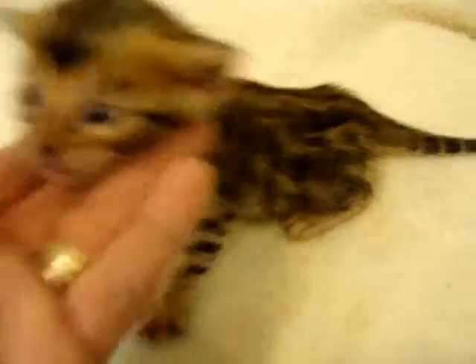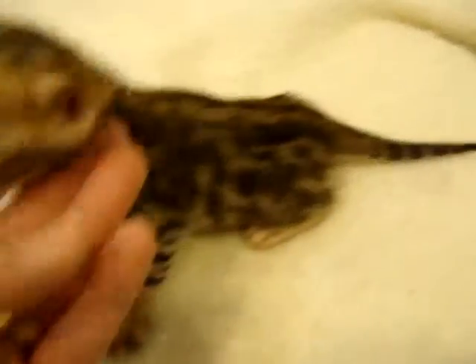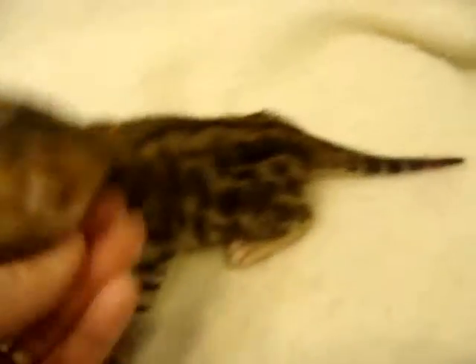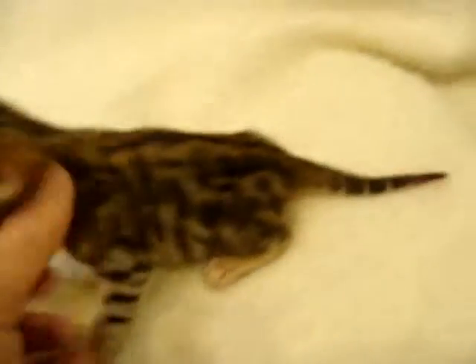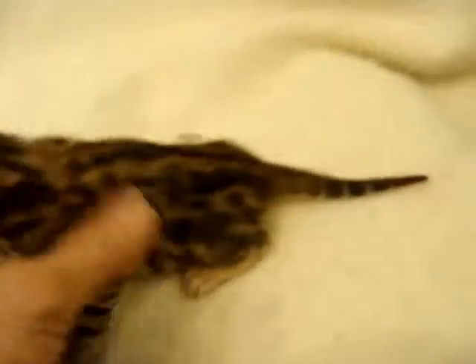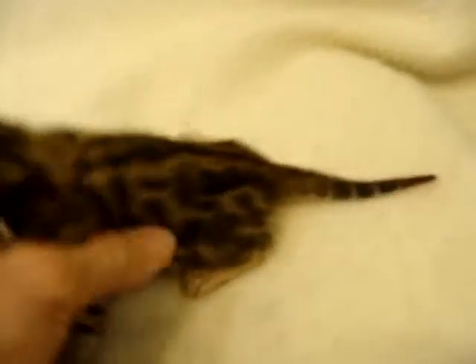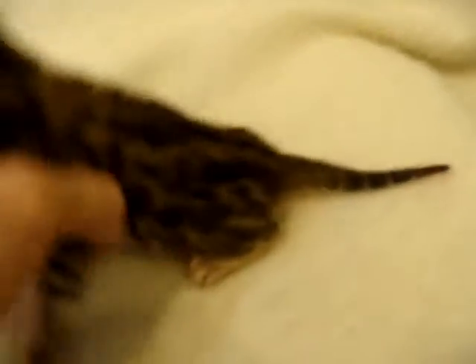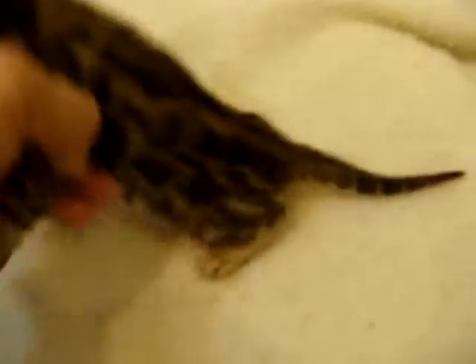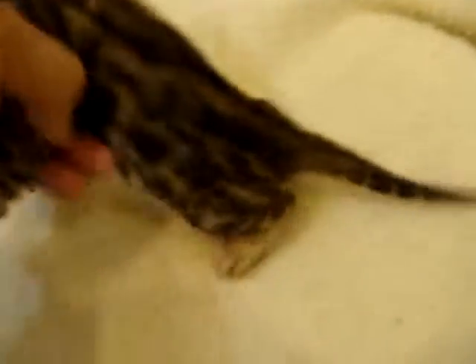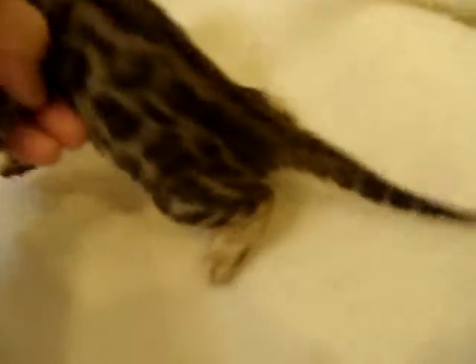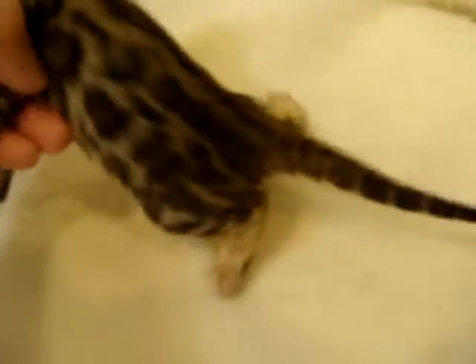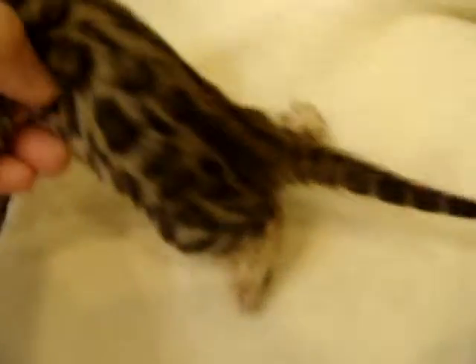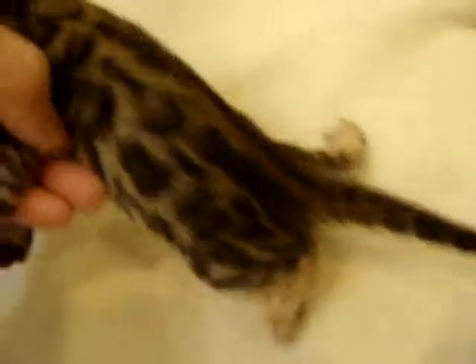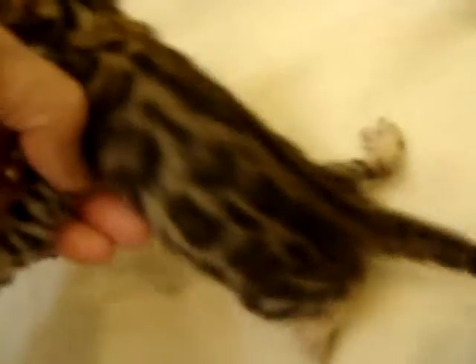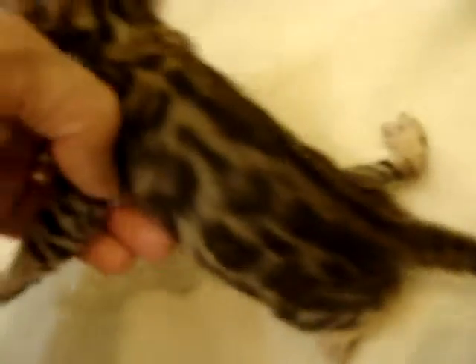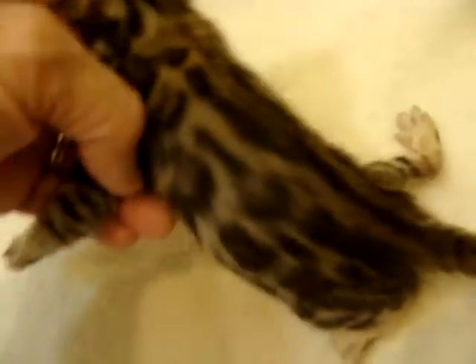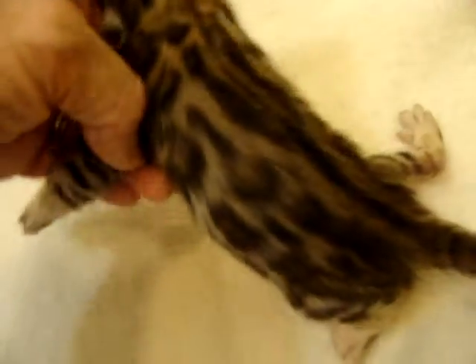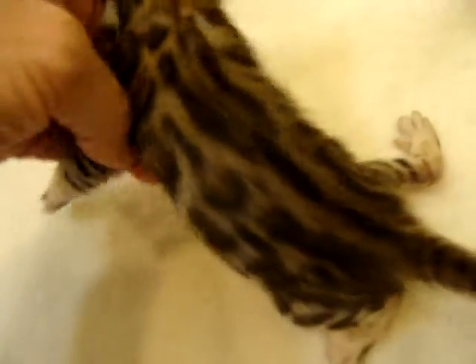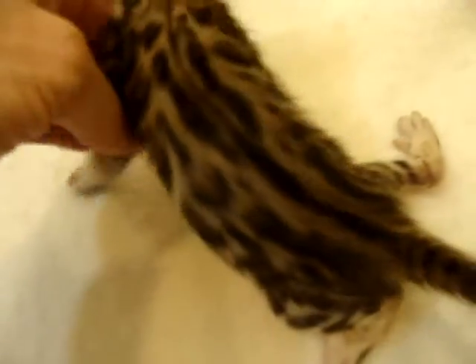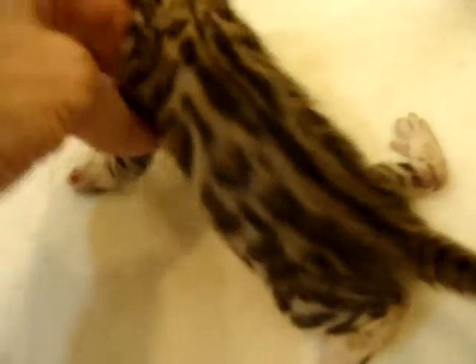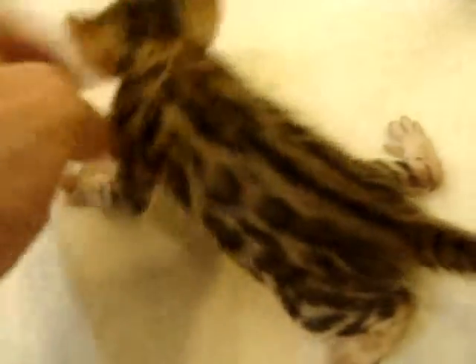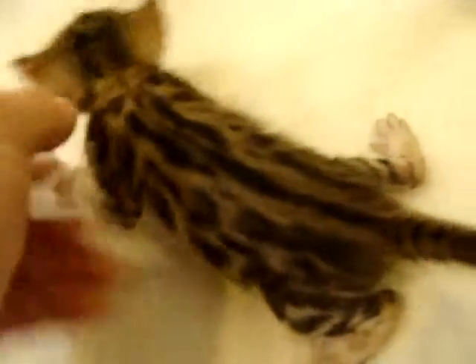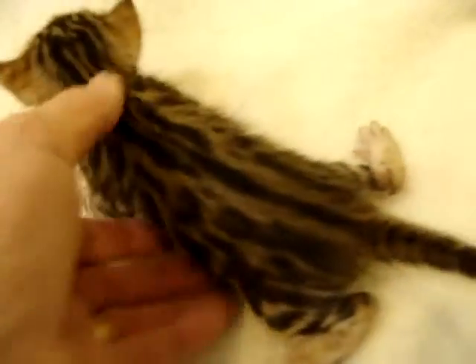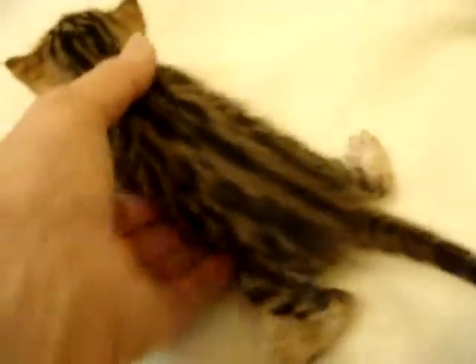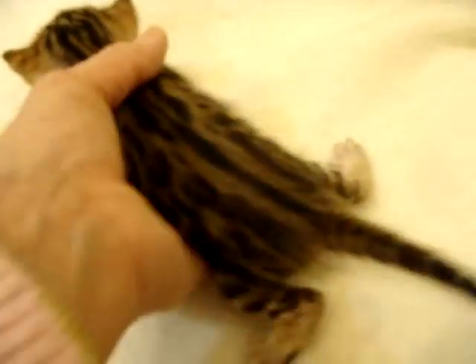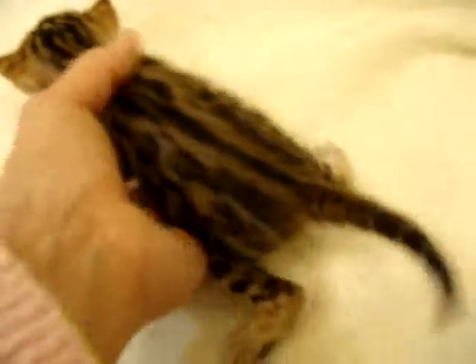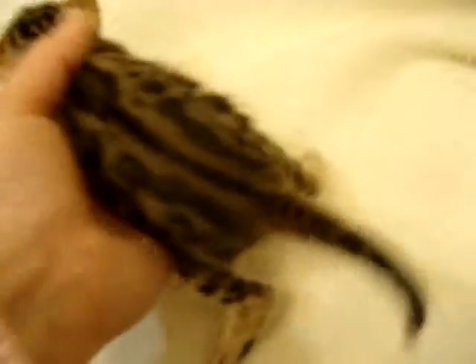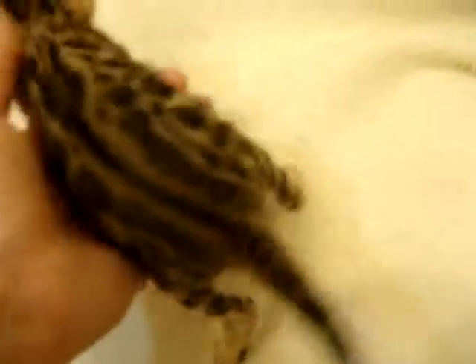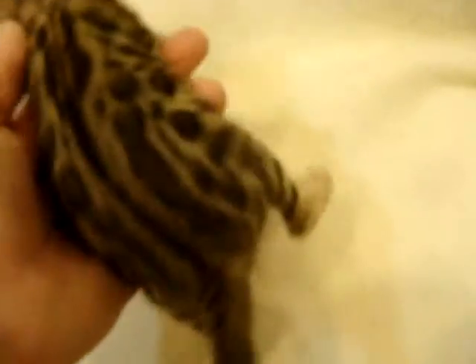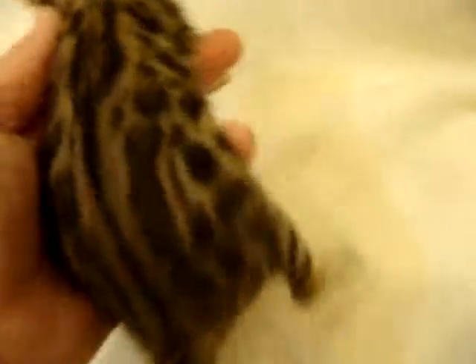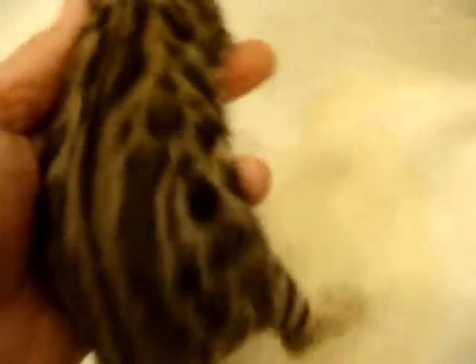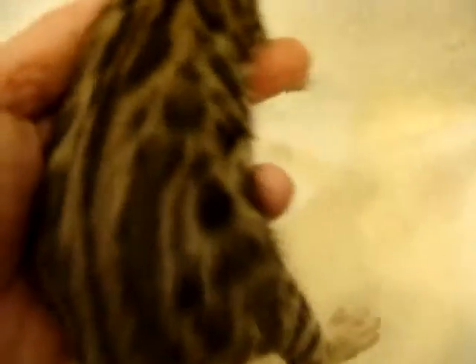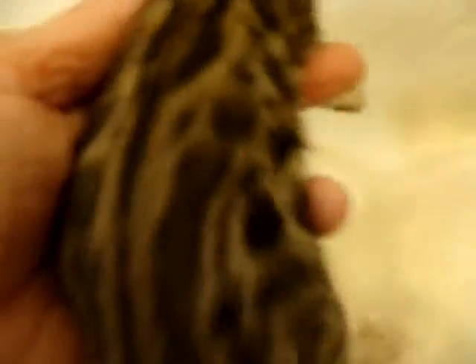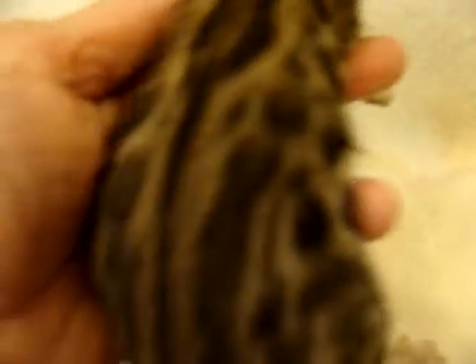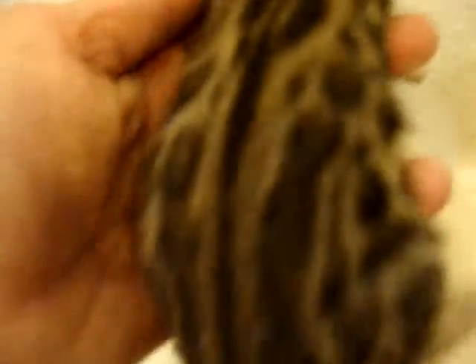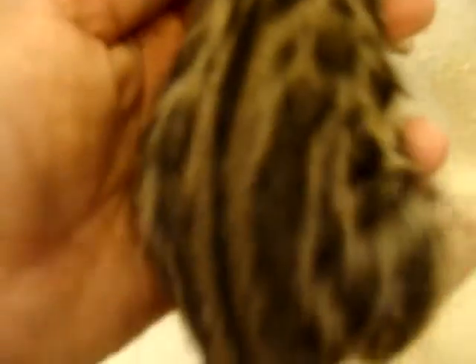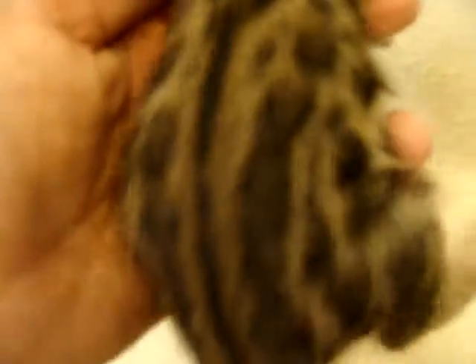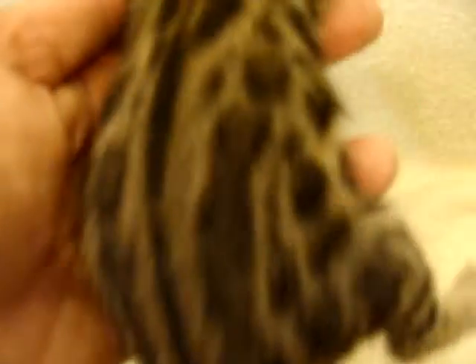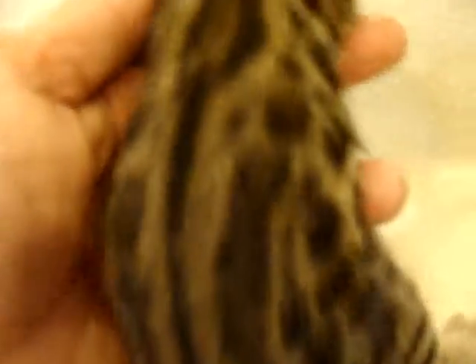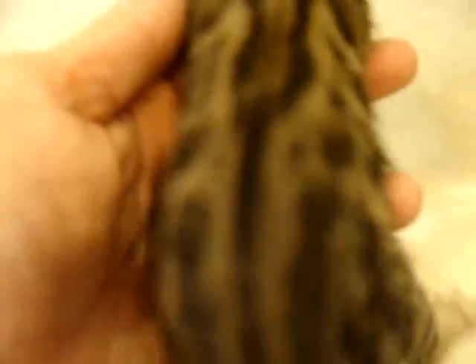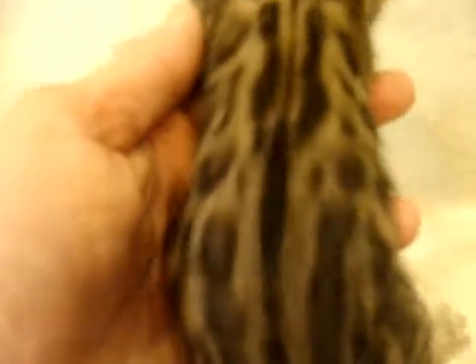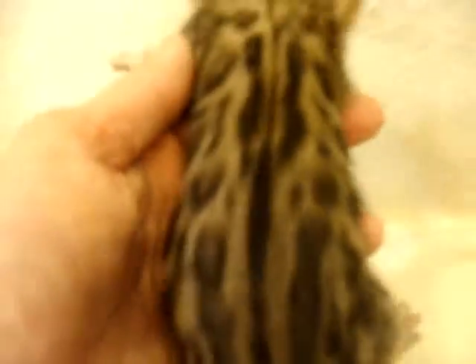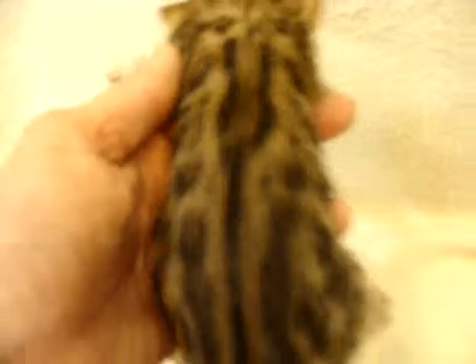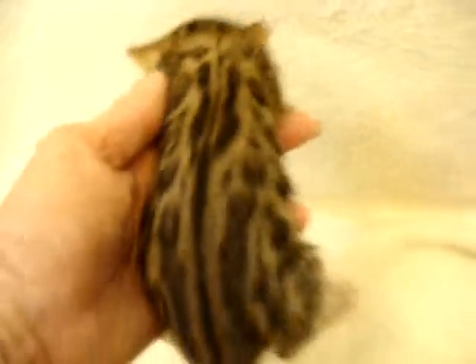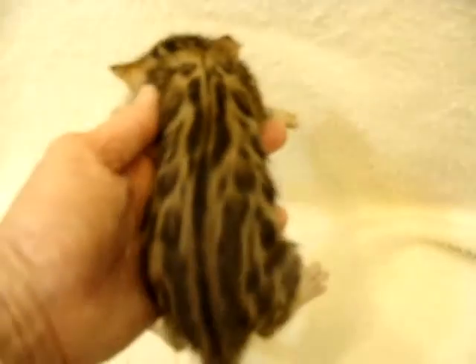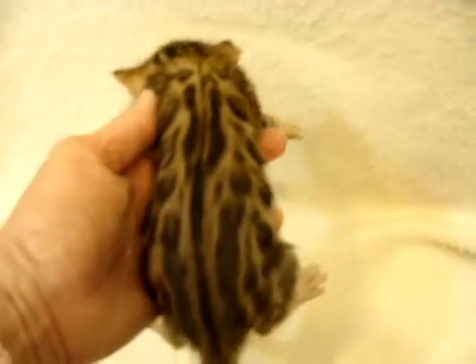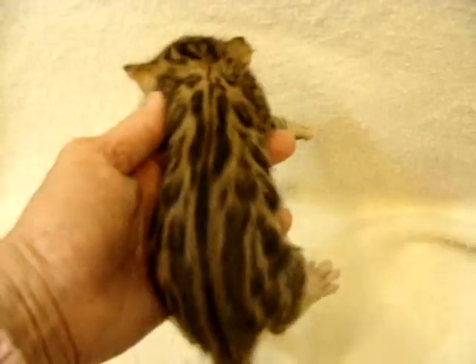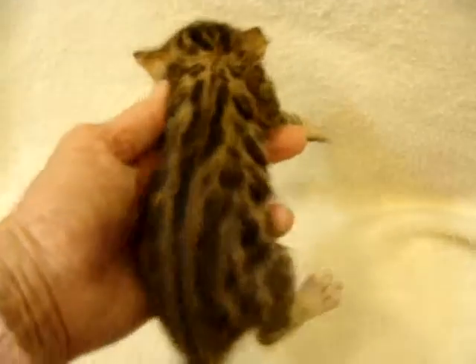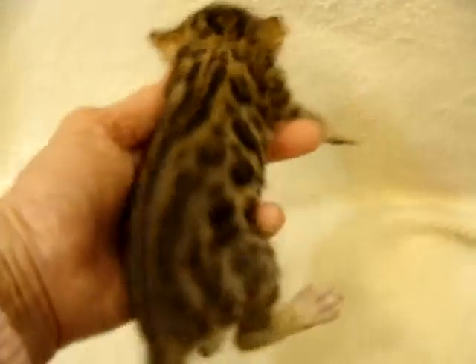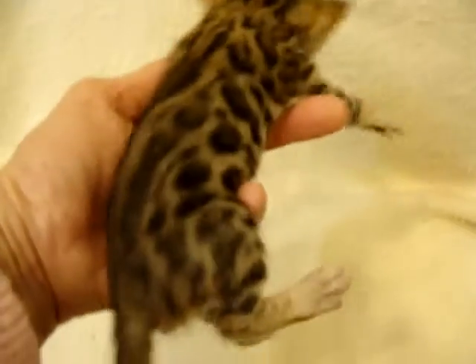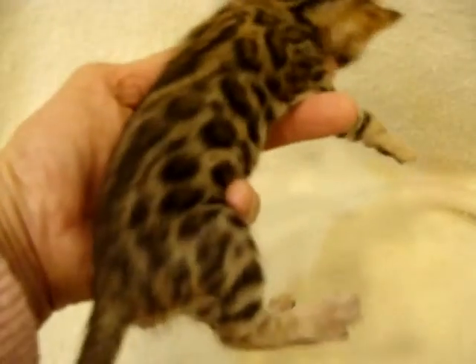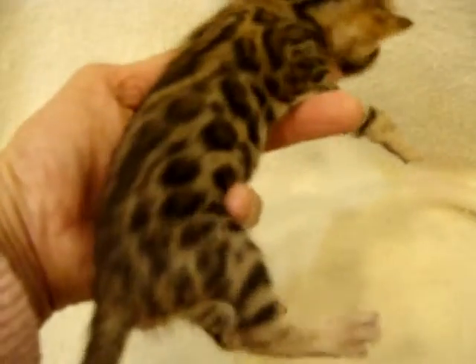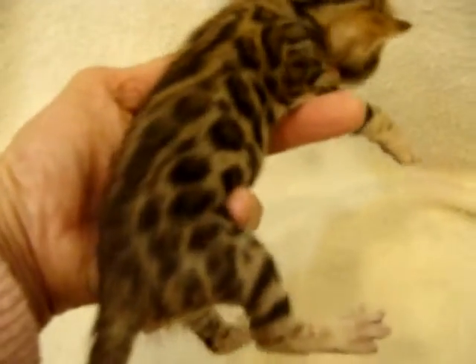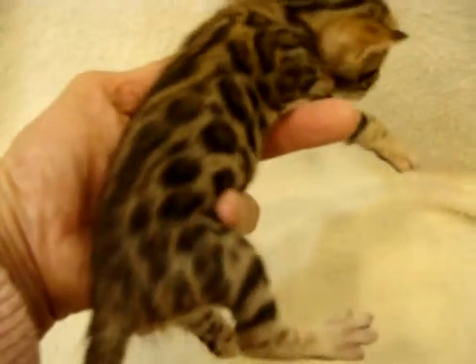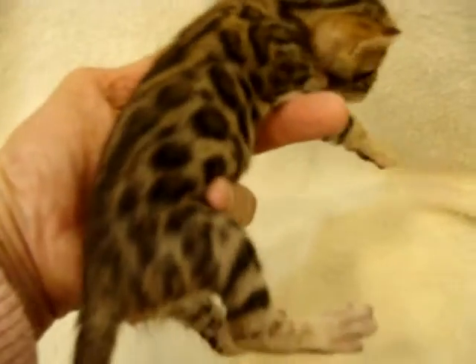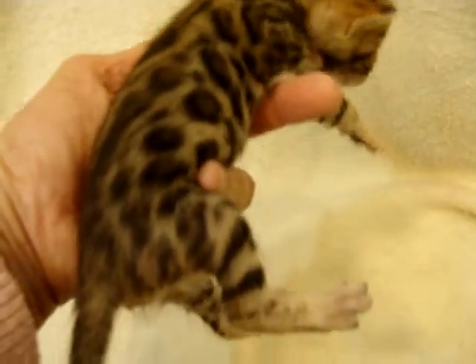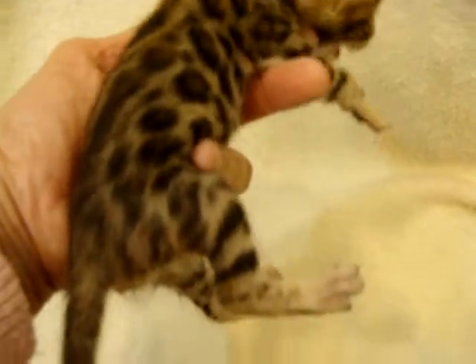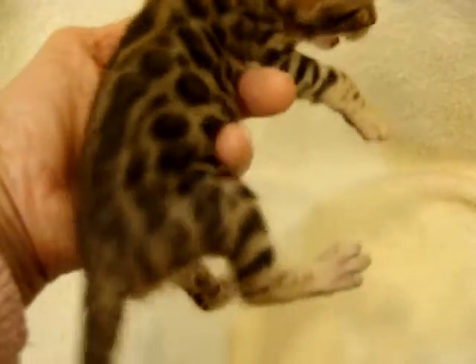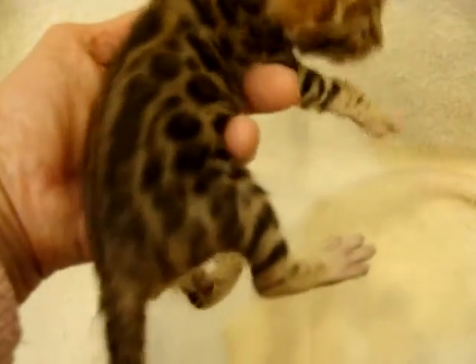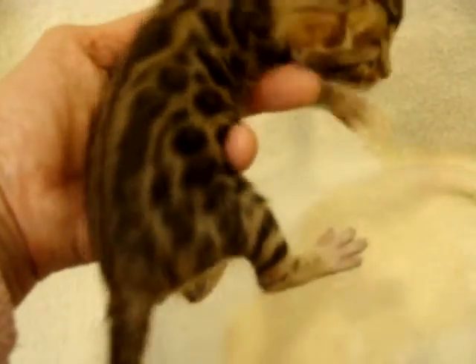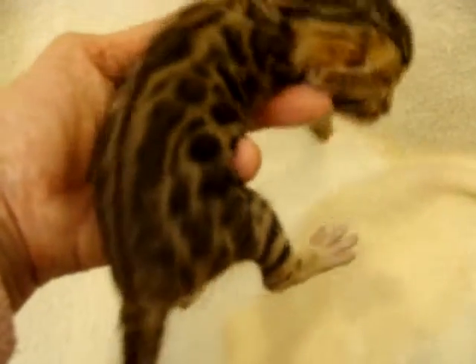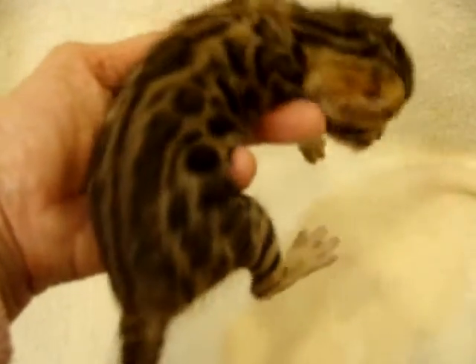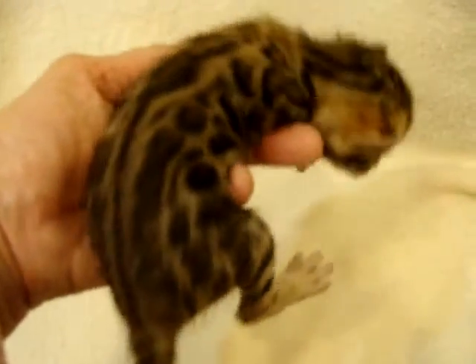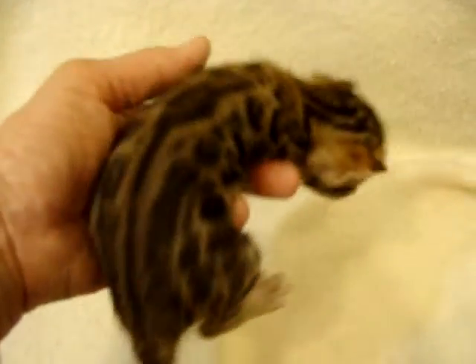We can see the coloring coming in on her and the really, really nice overall looks to her. Very, very nice kitten.